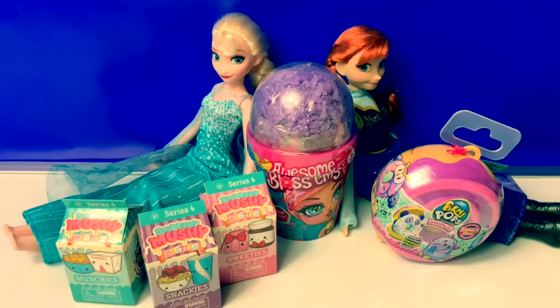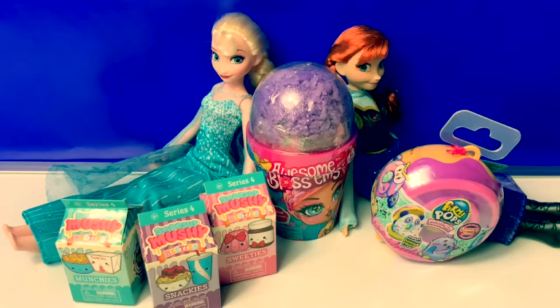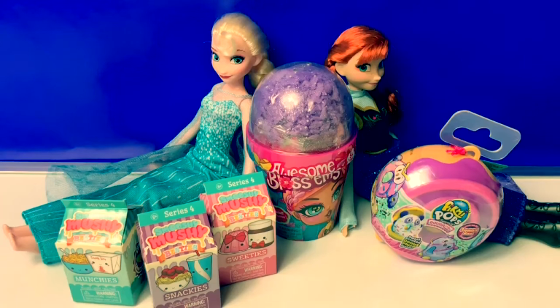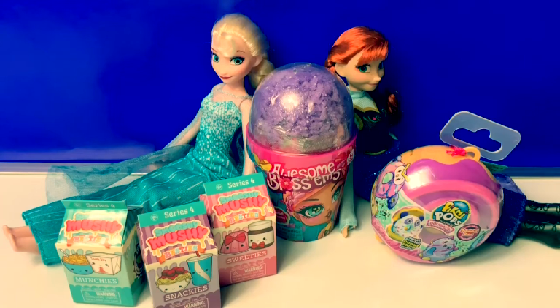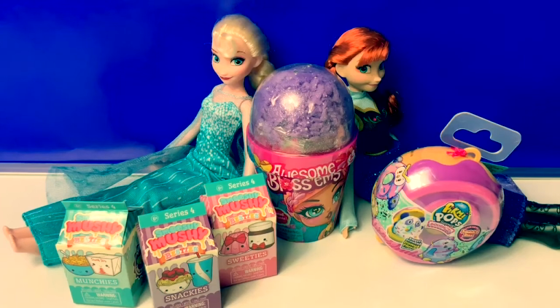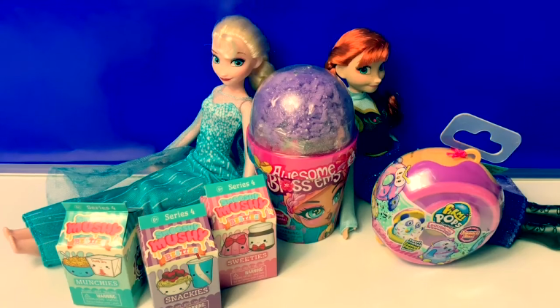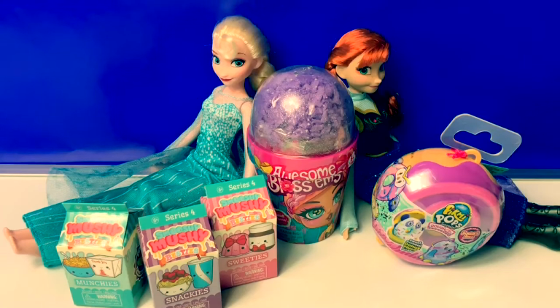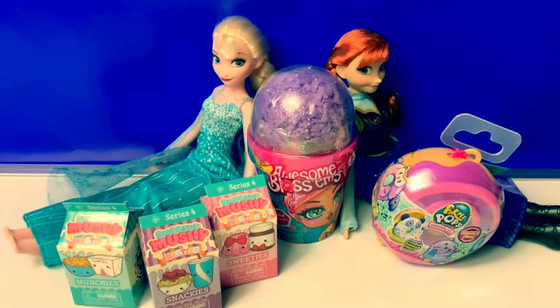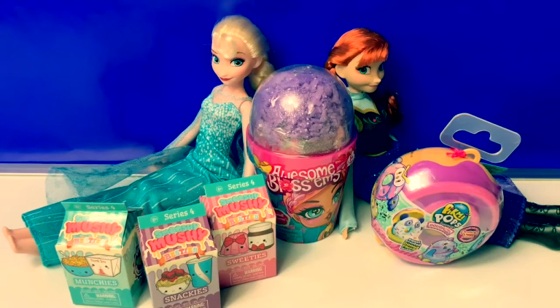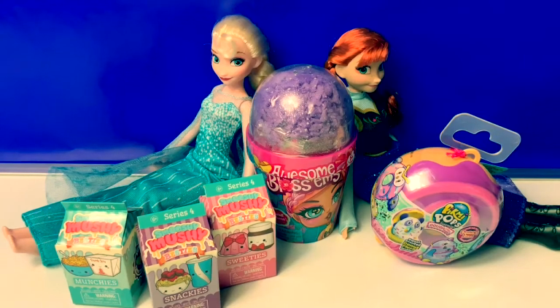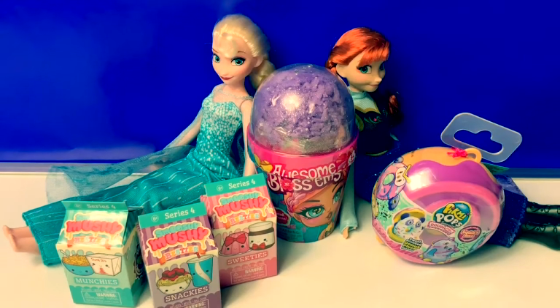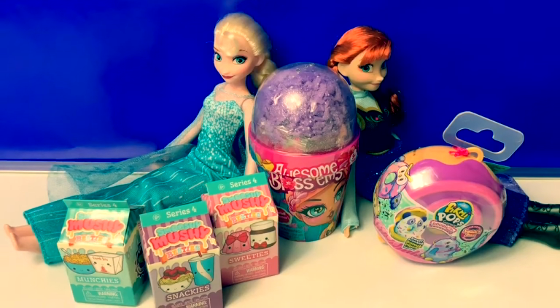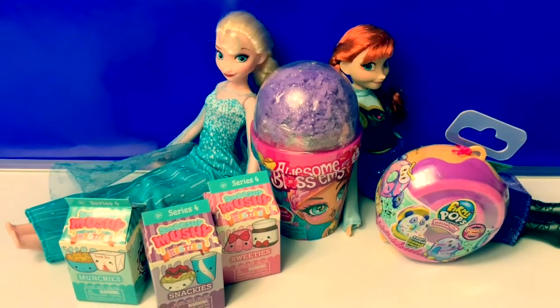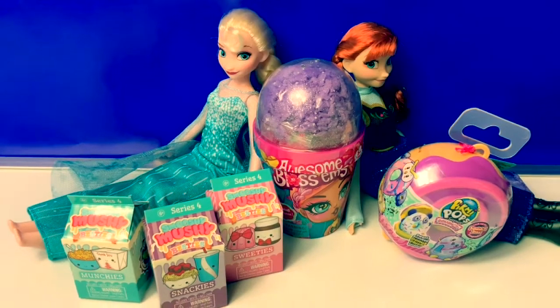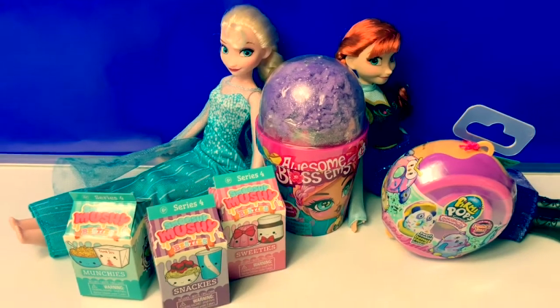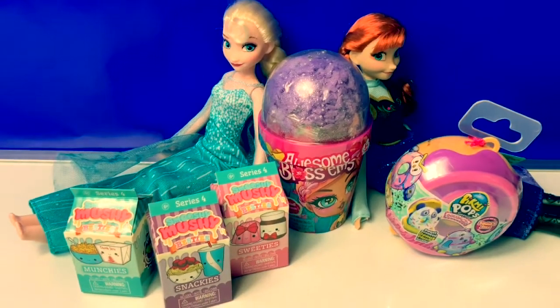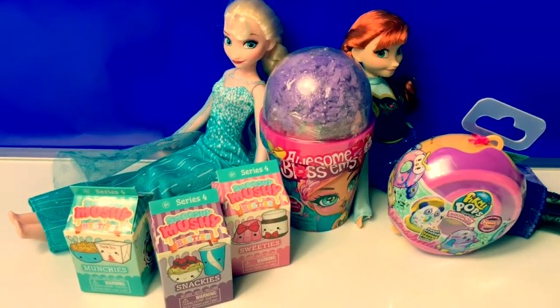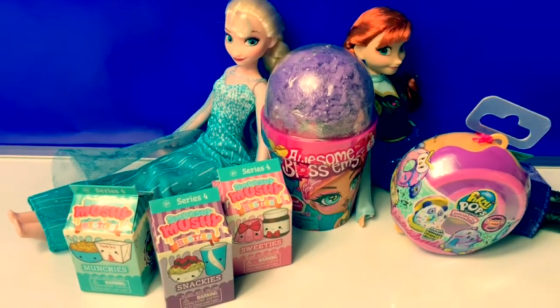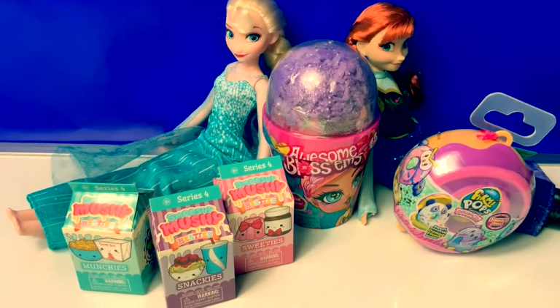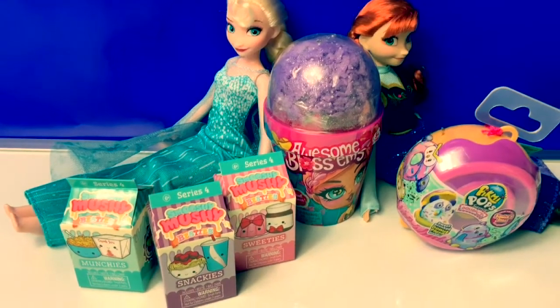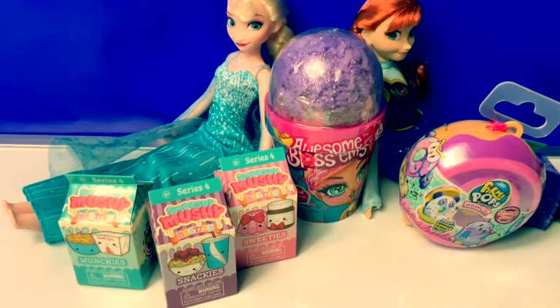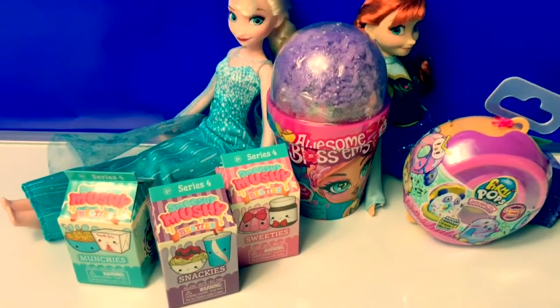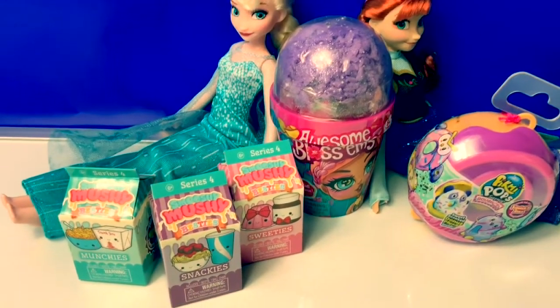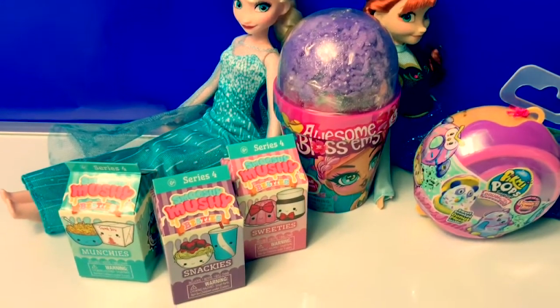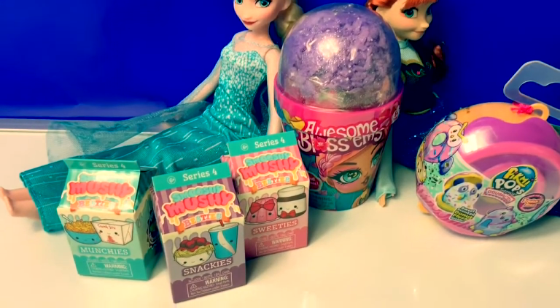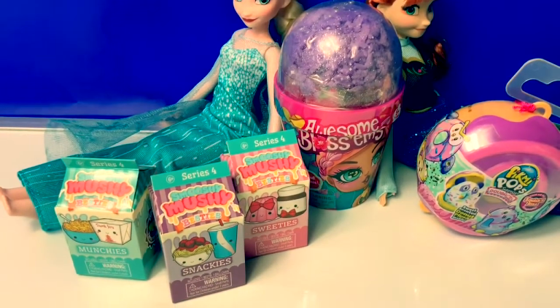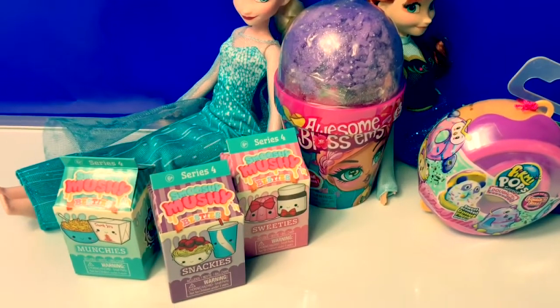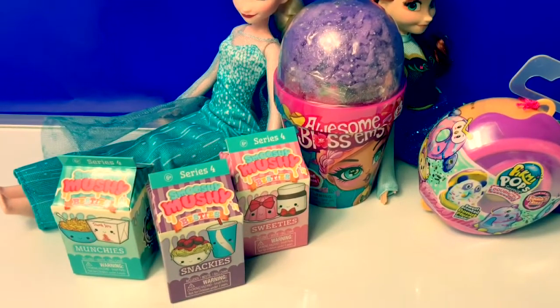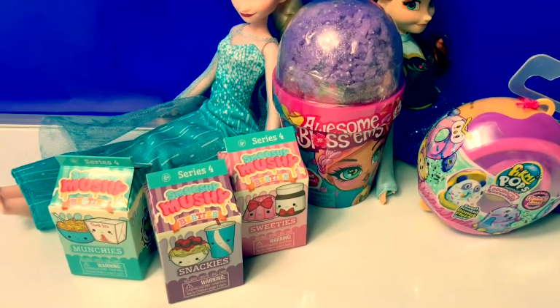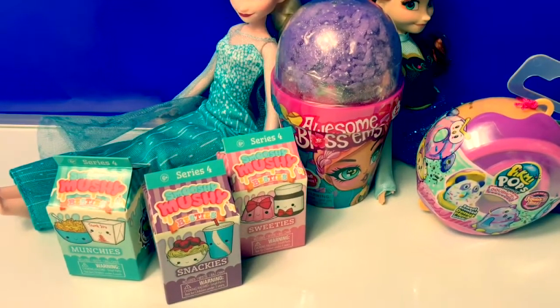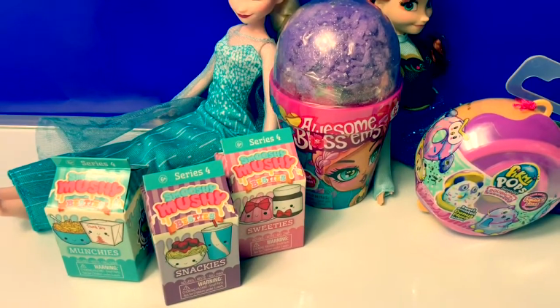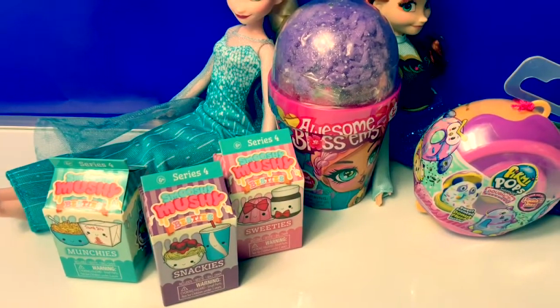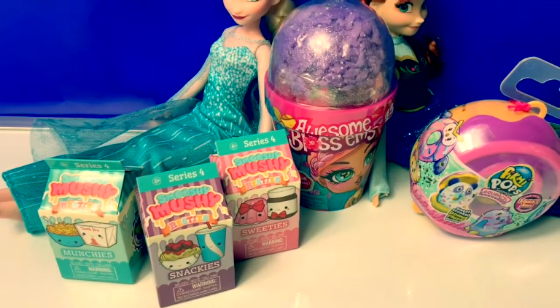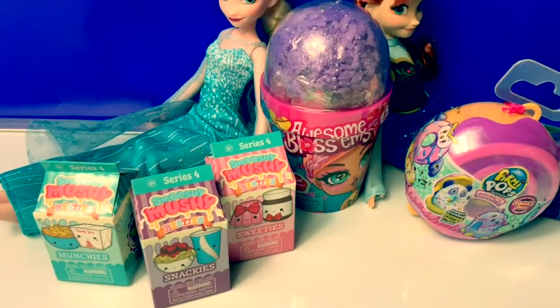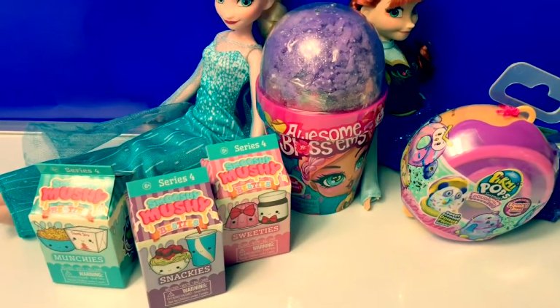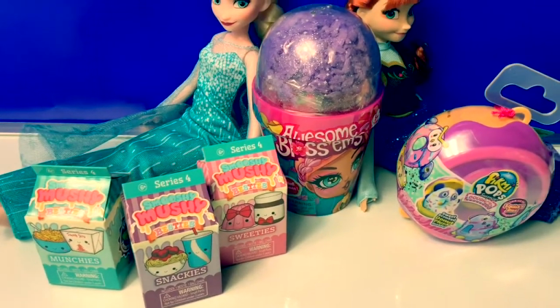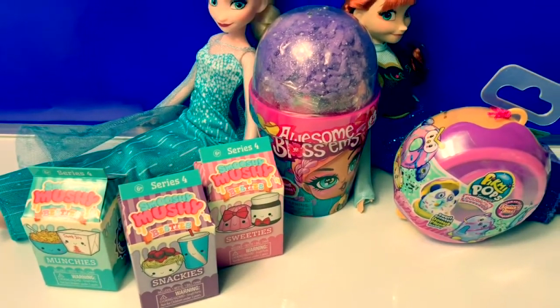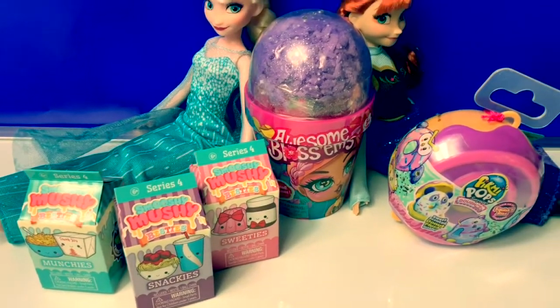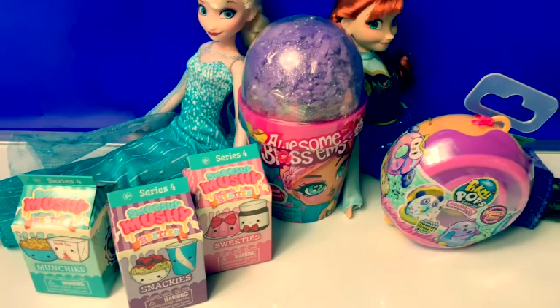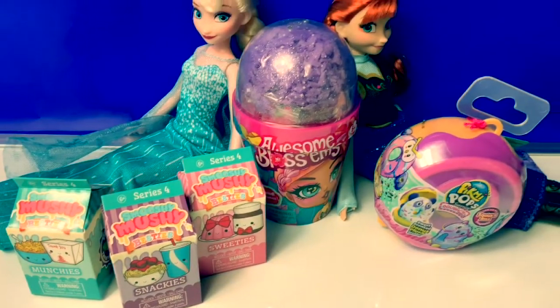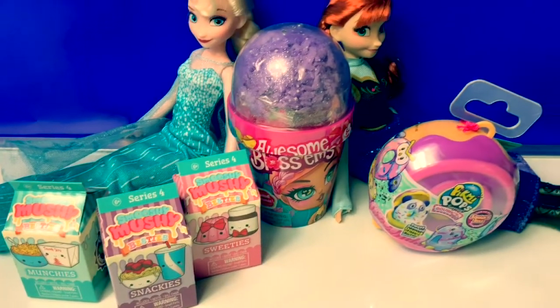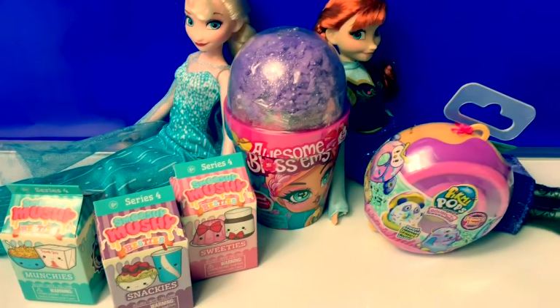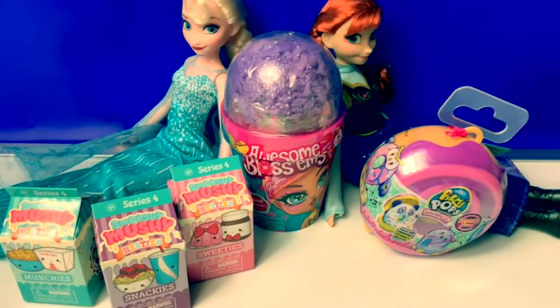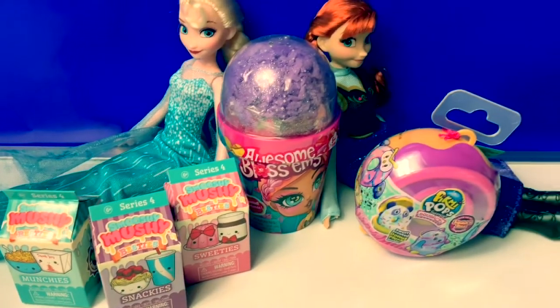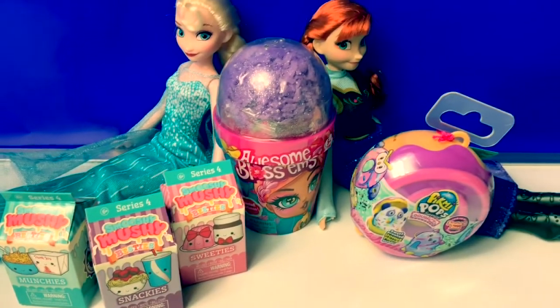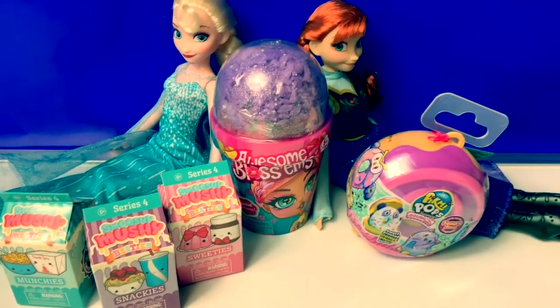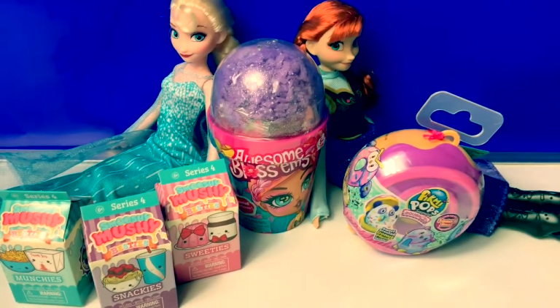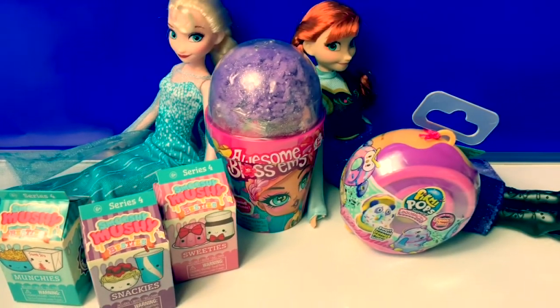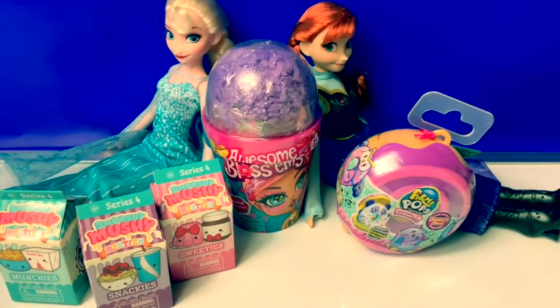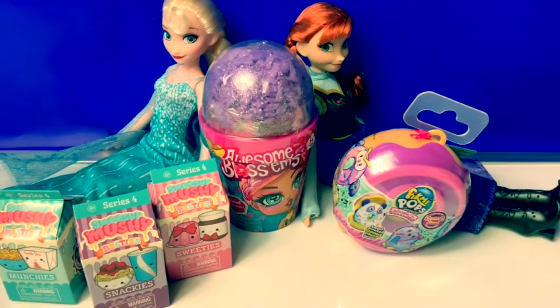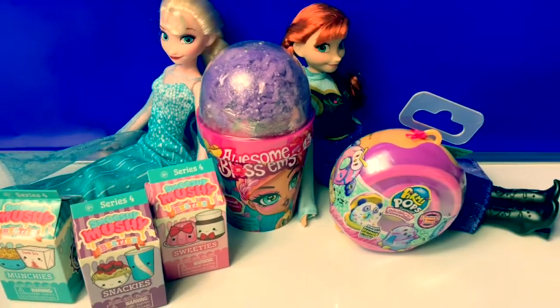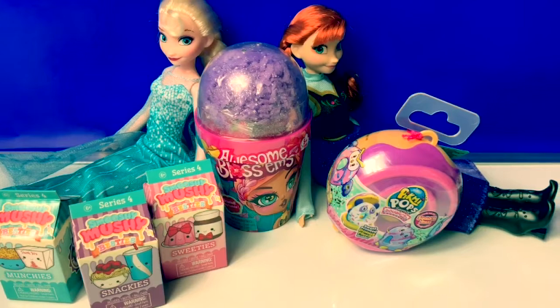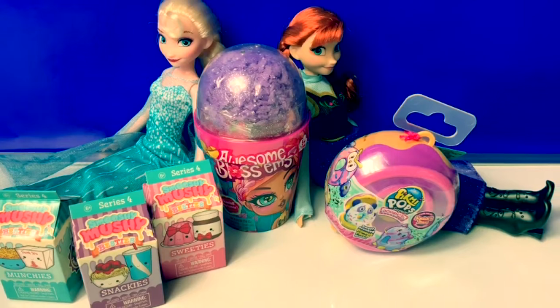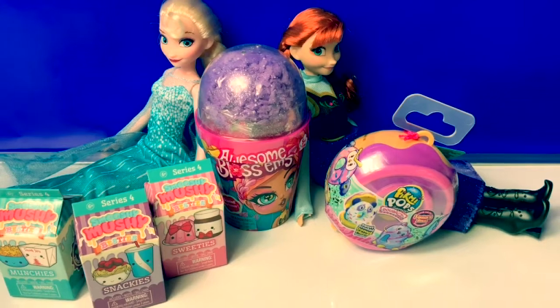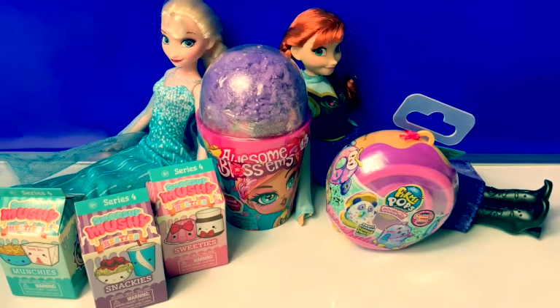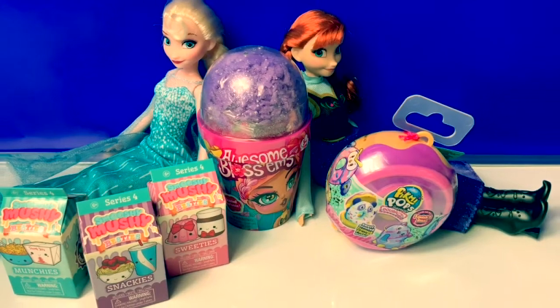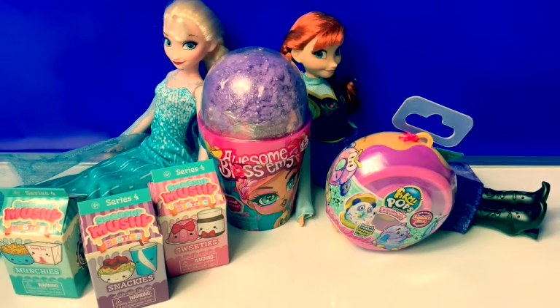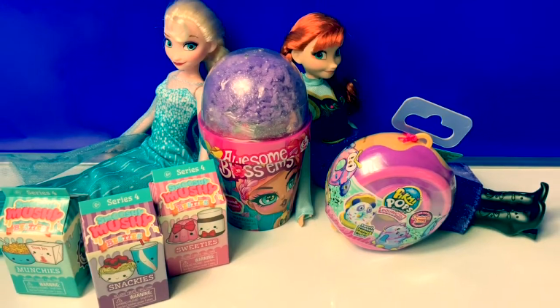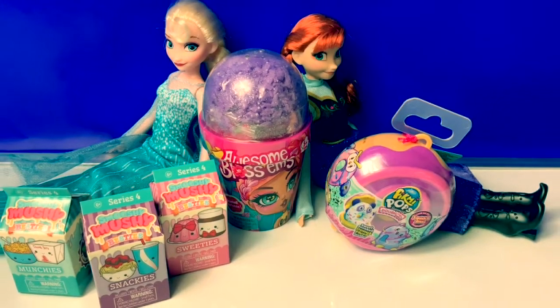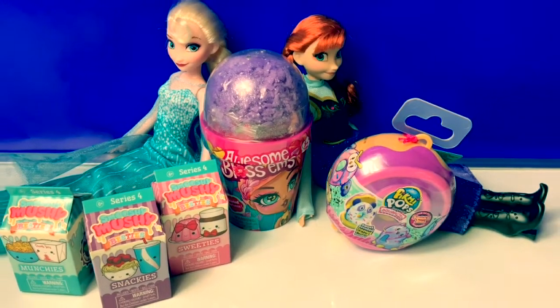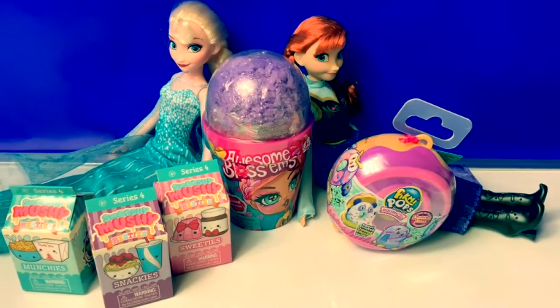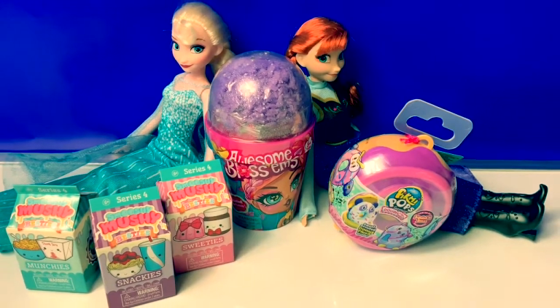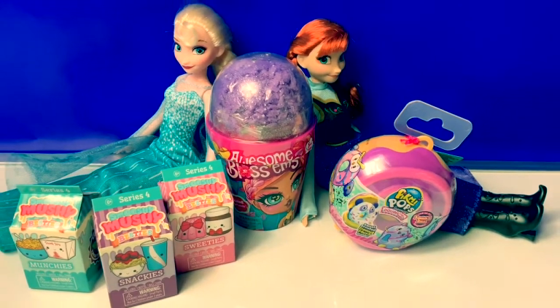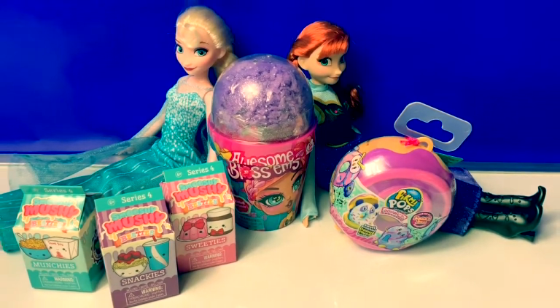Today, let's open some Smooshy Mushy Awesome Blossoms and Pikmi Pops.